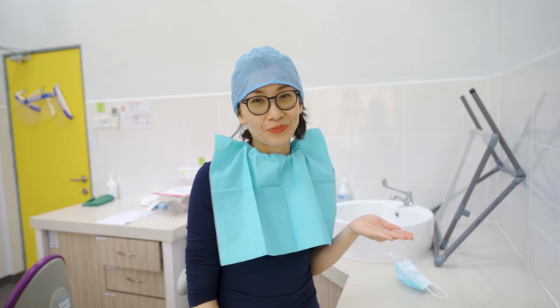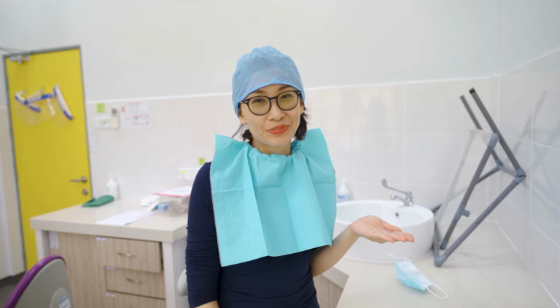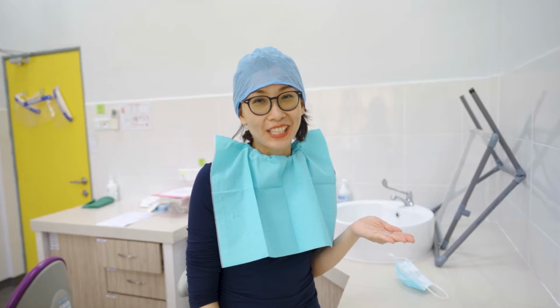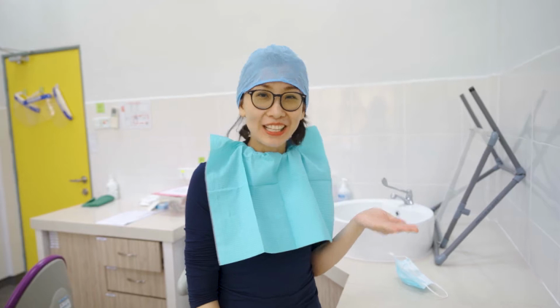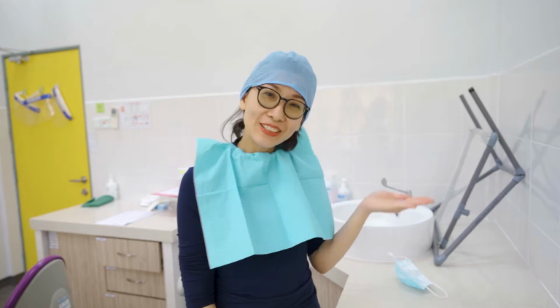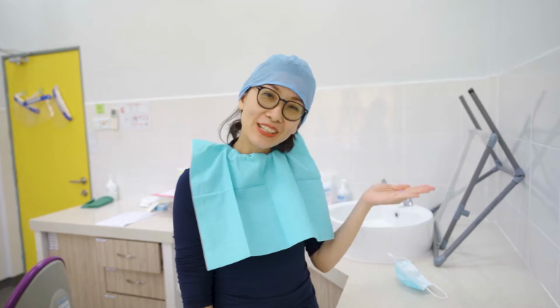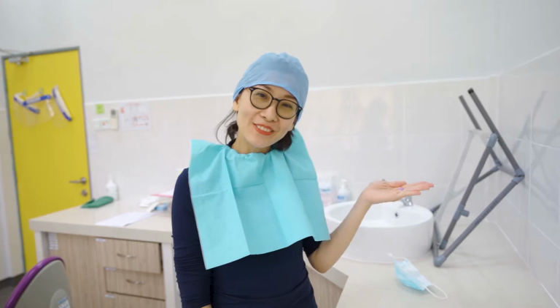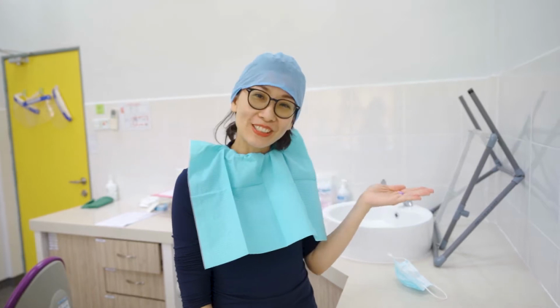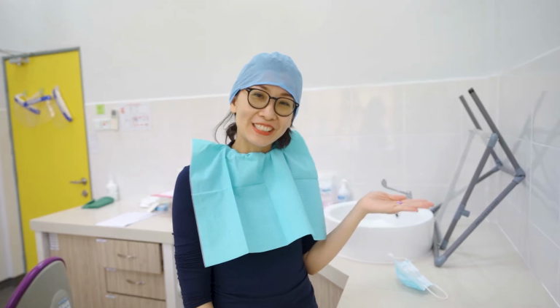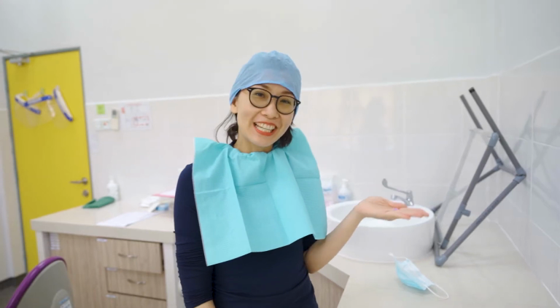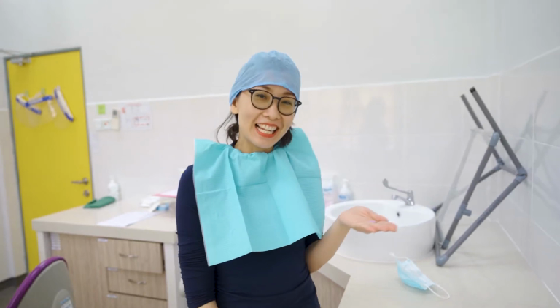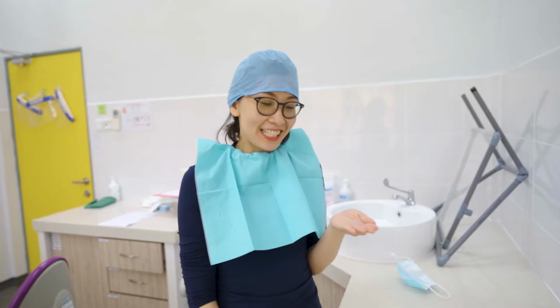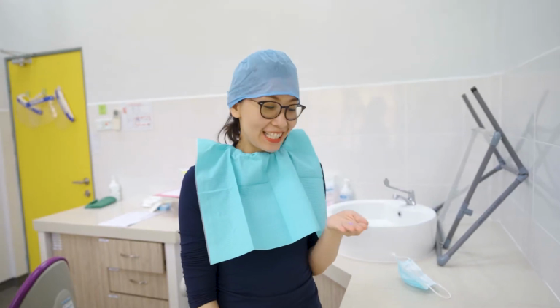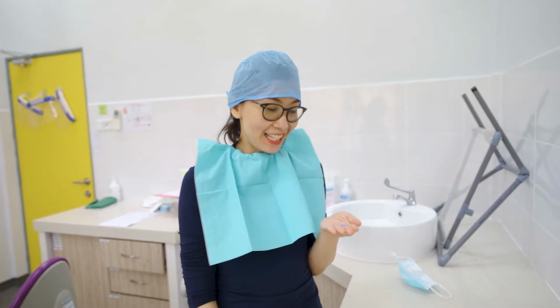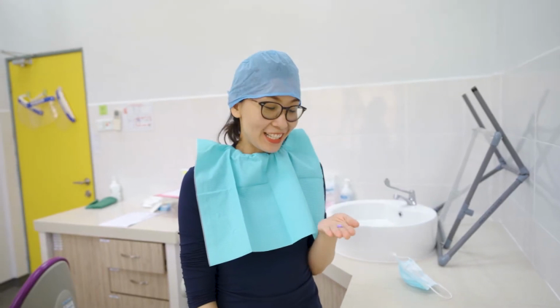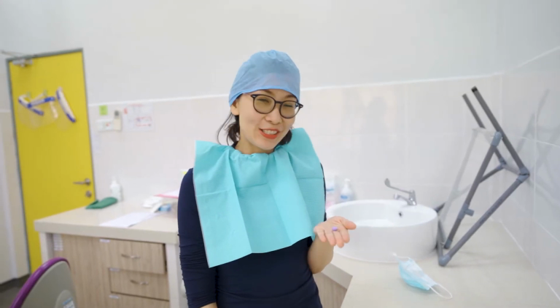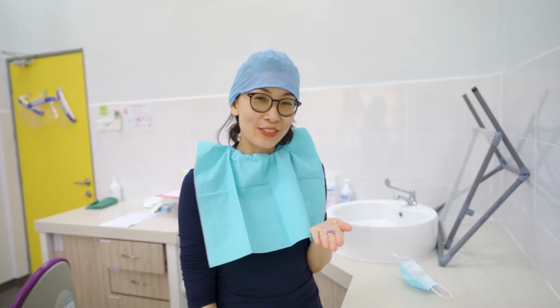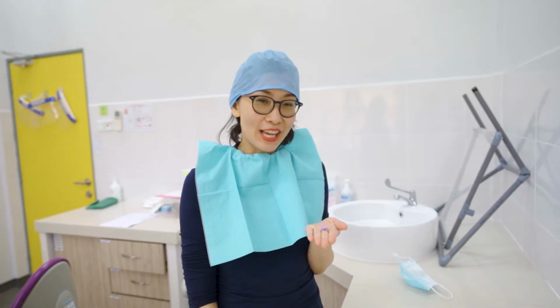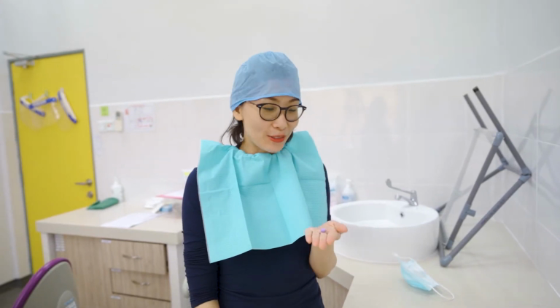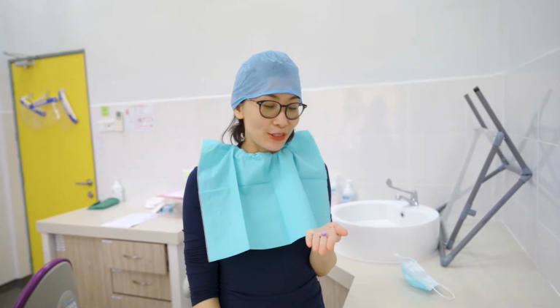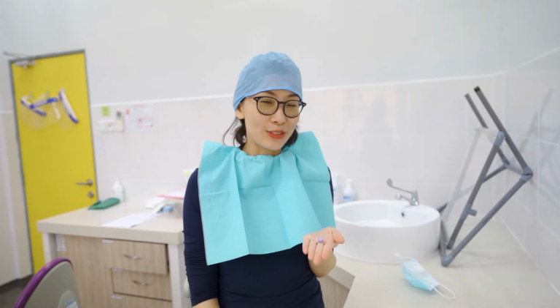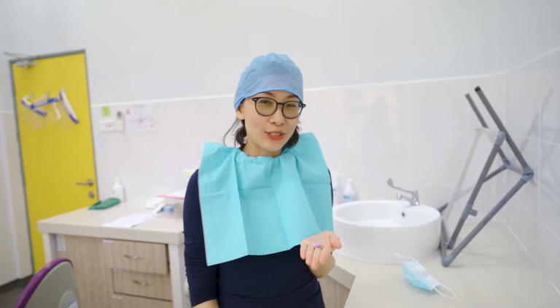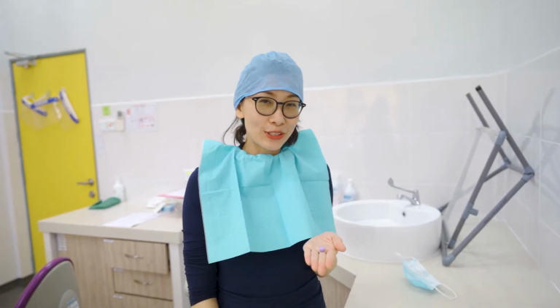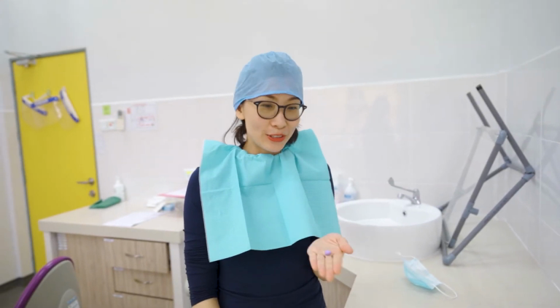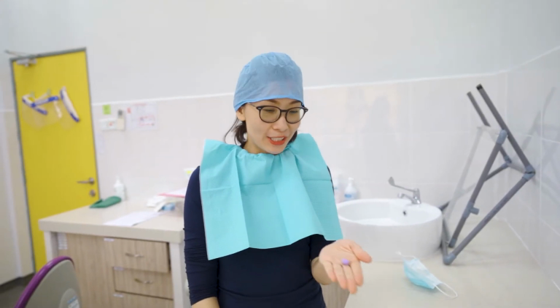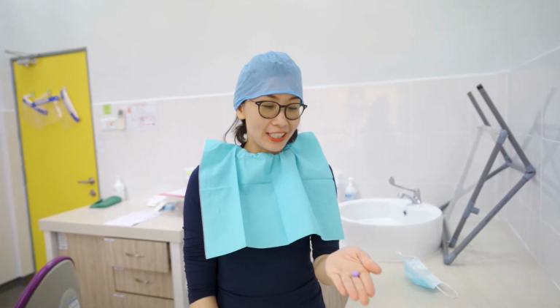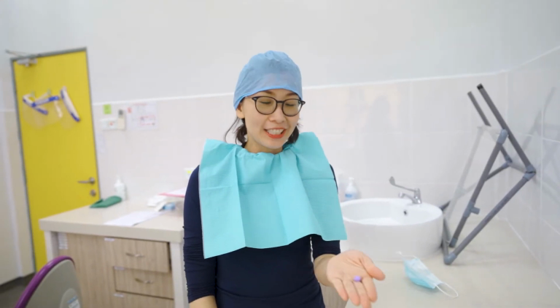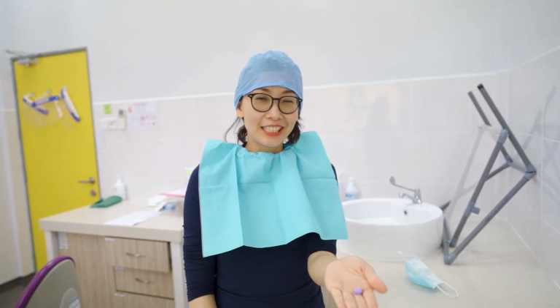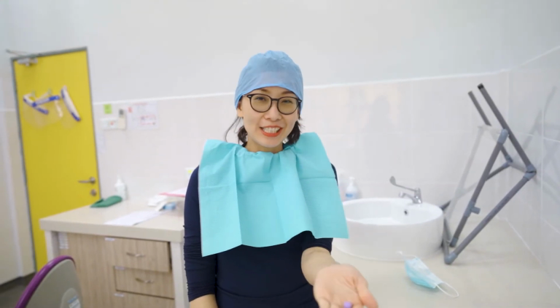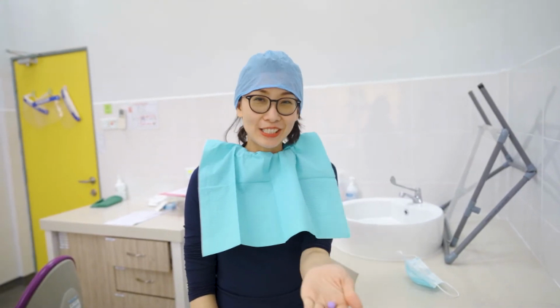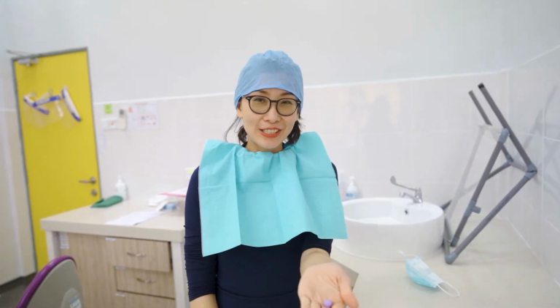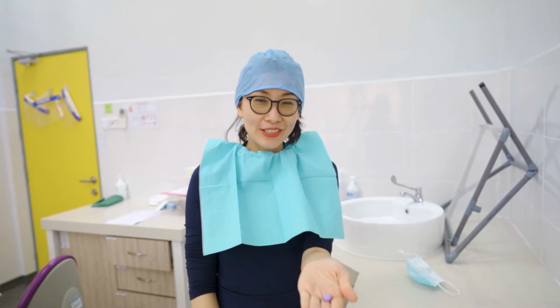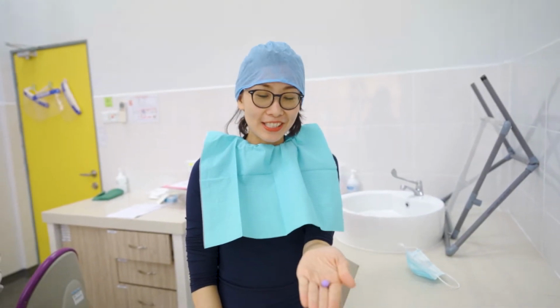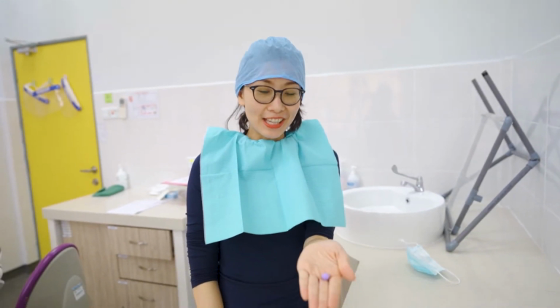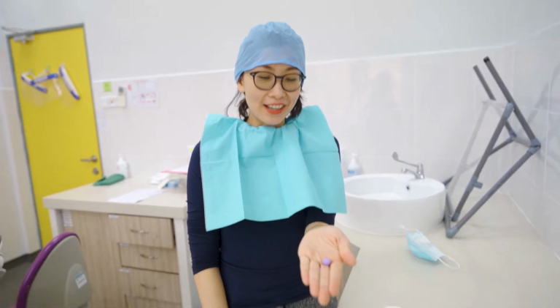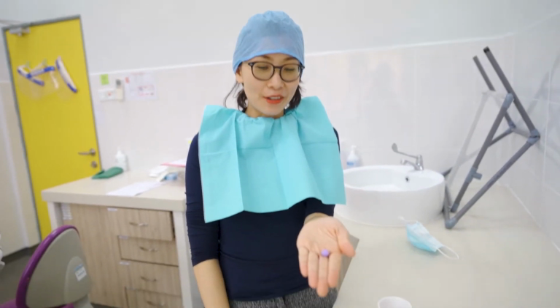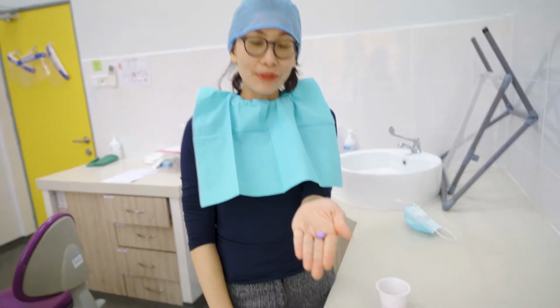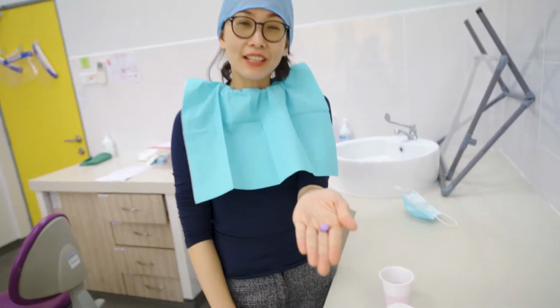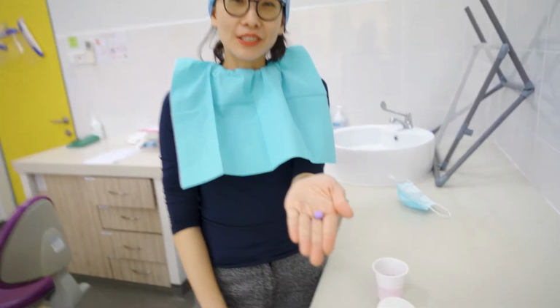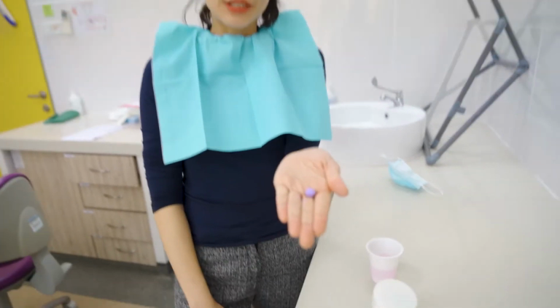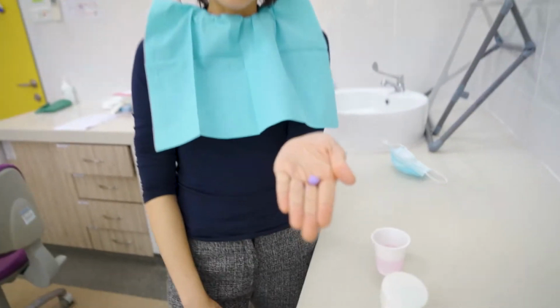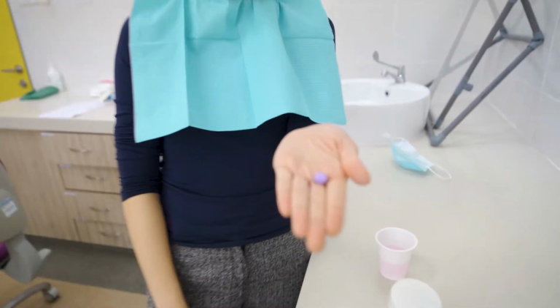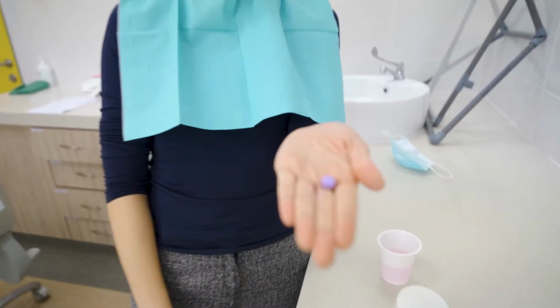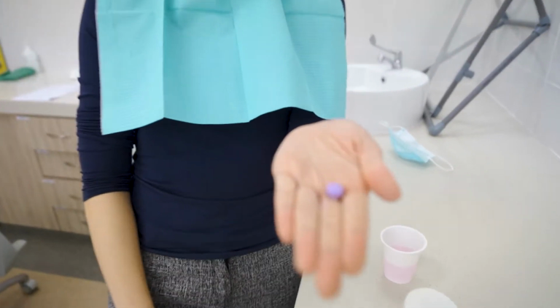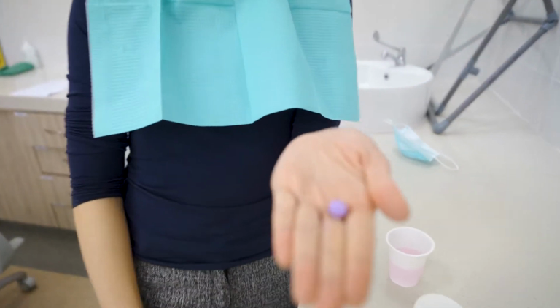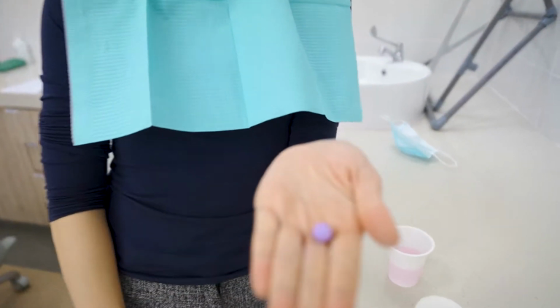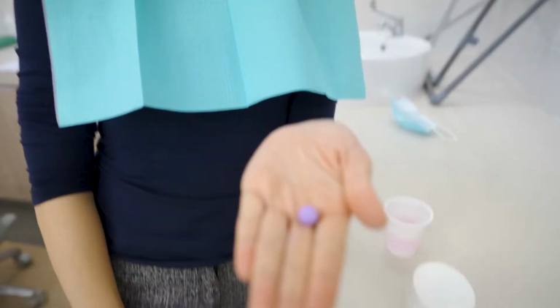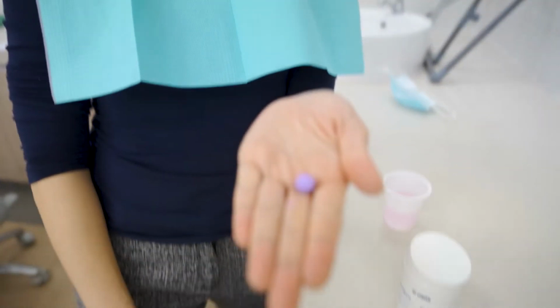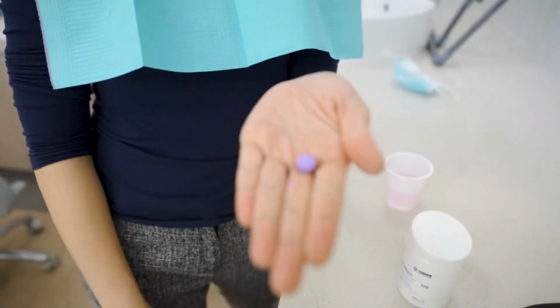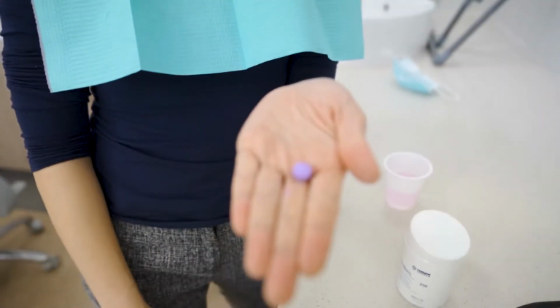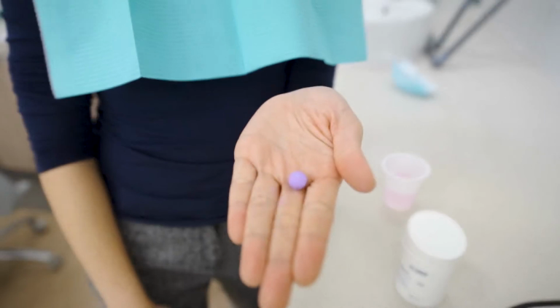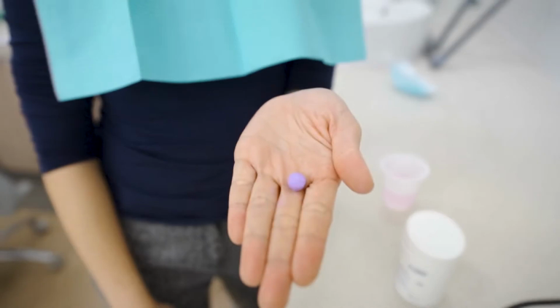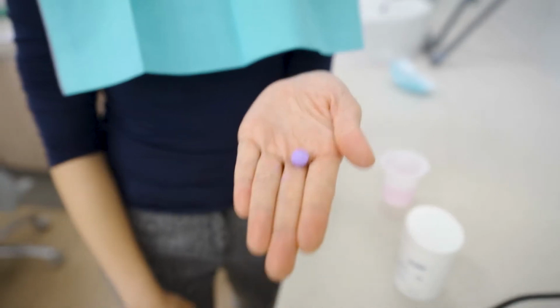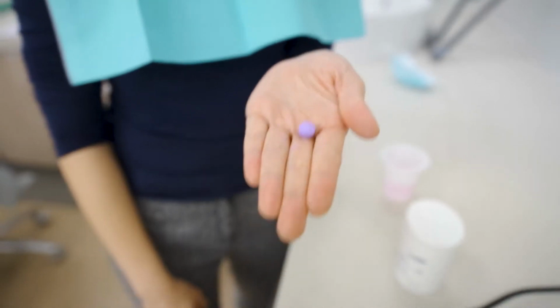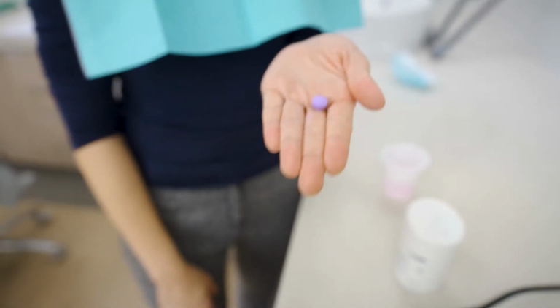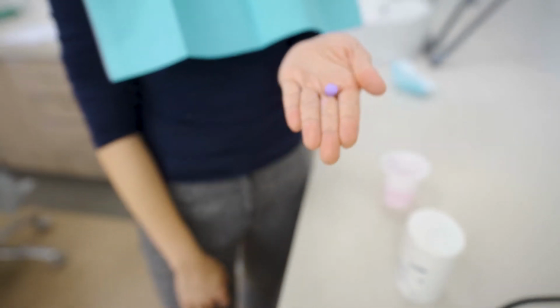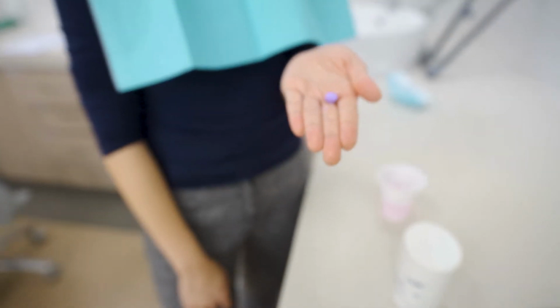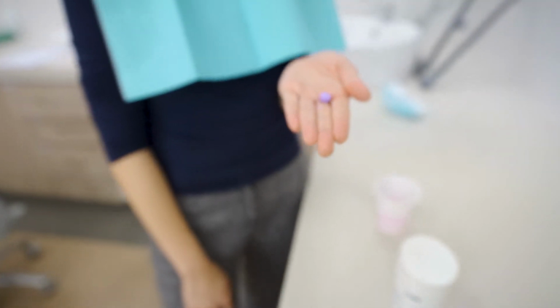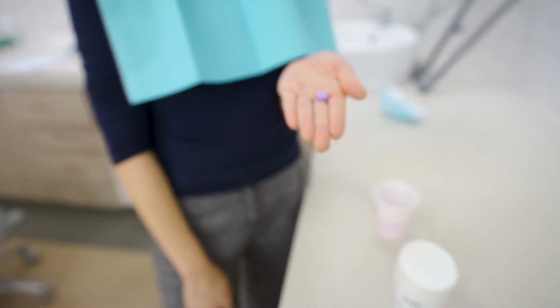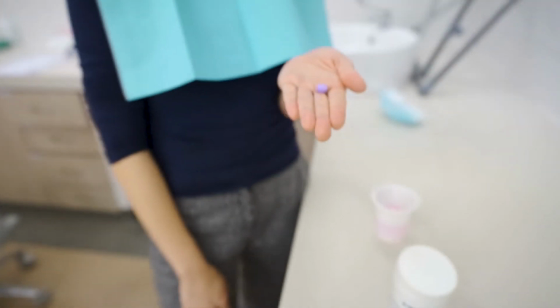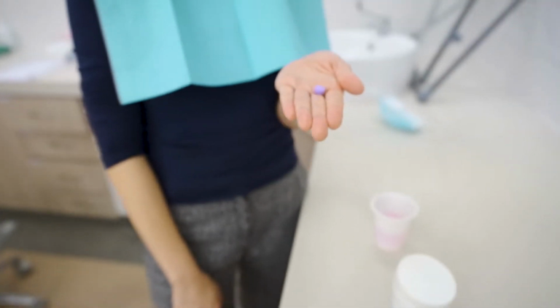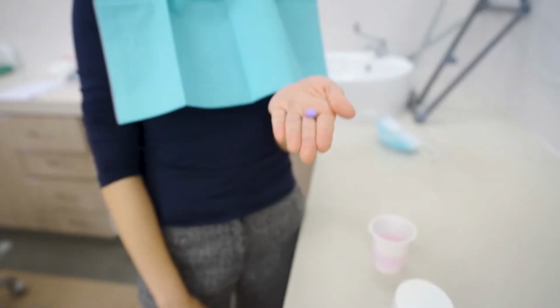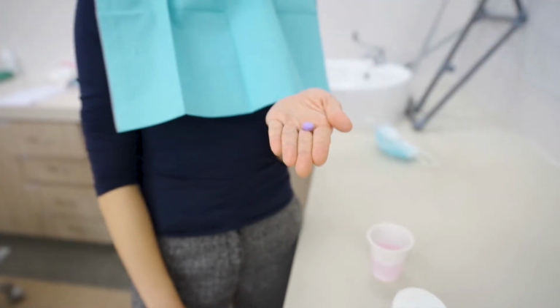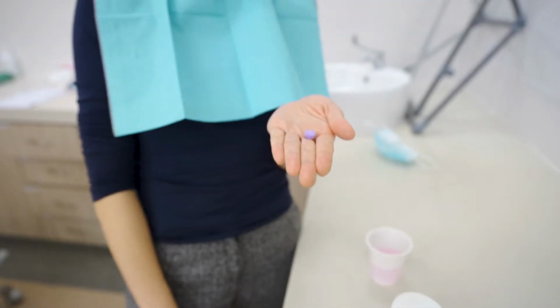Hello, I'm Victor Alice here. Today I'm going to show you a plaque-disclosing agent and how I'm going to remove it.